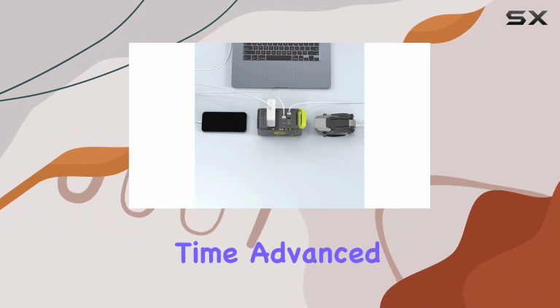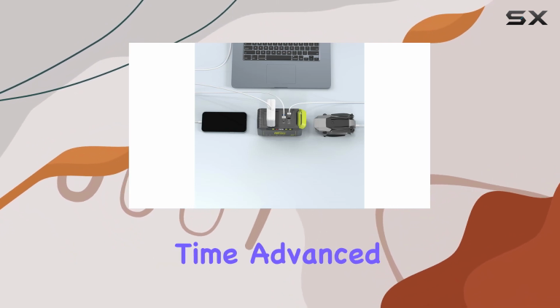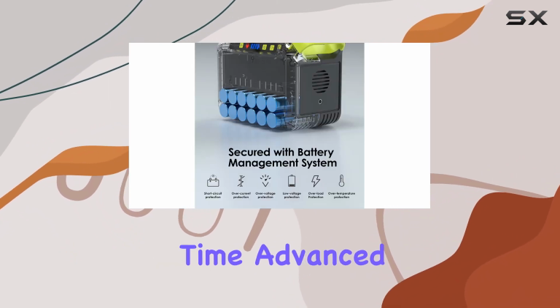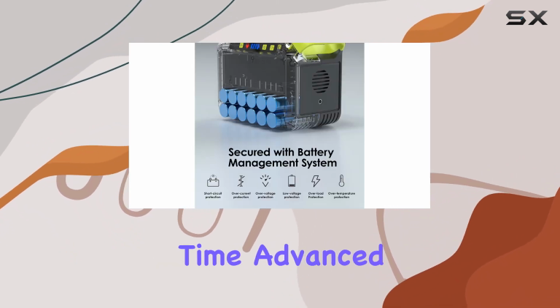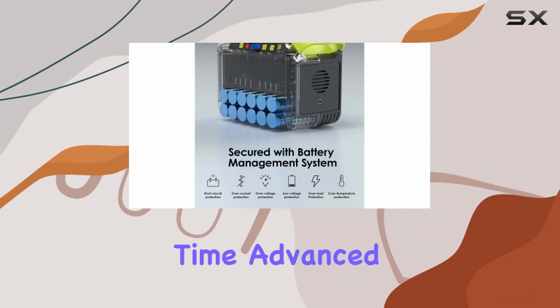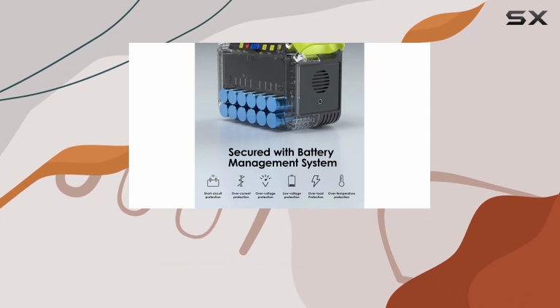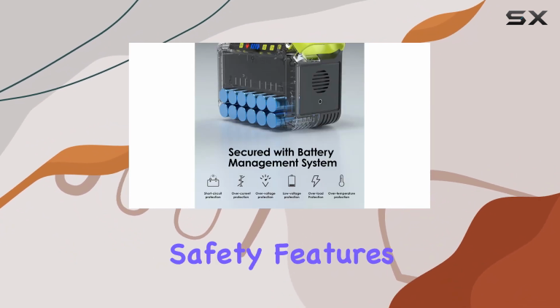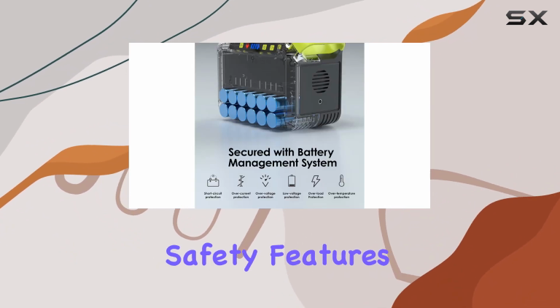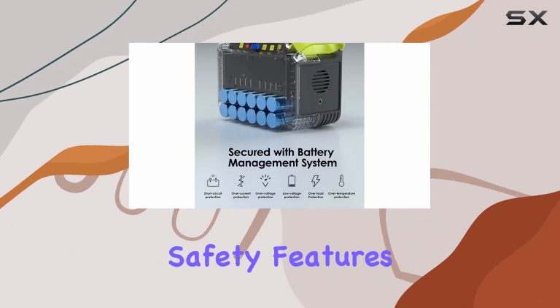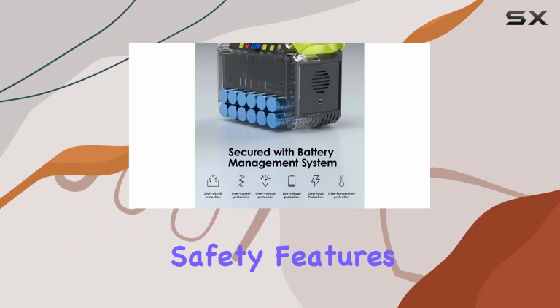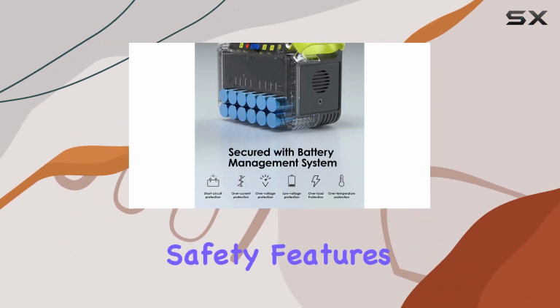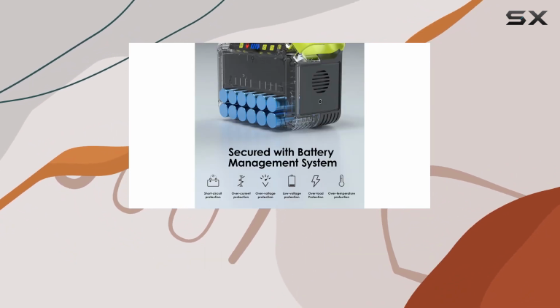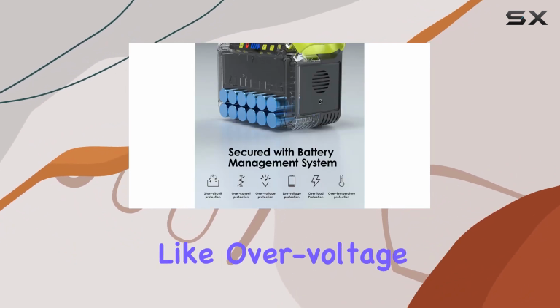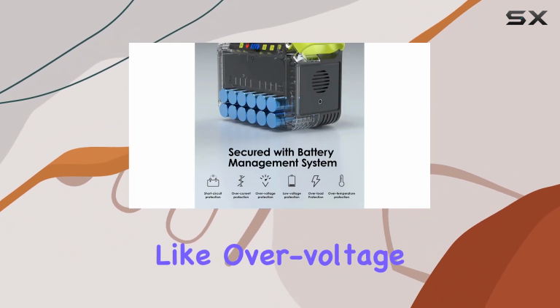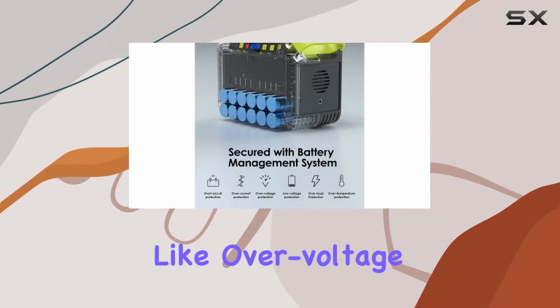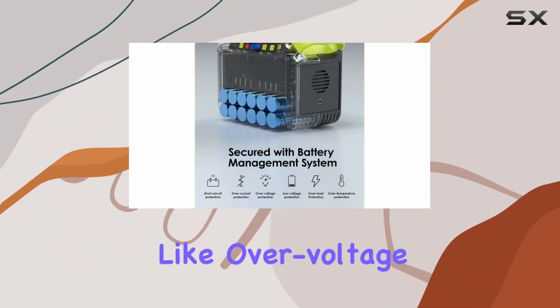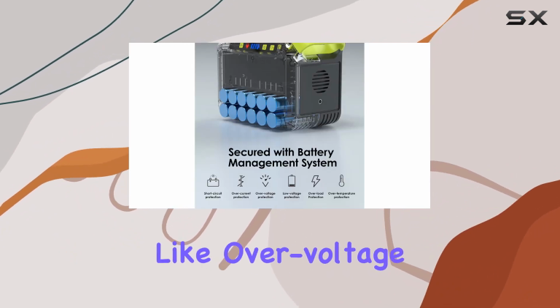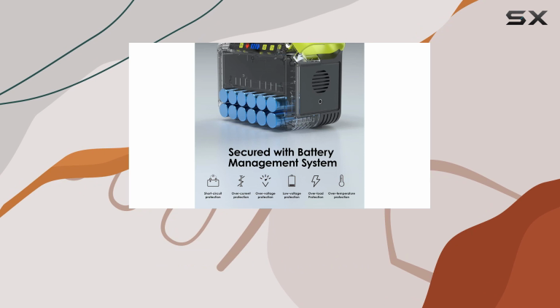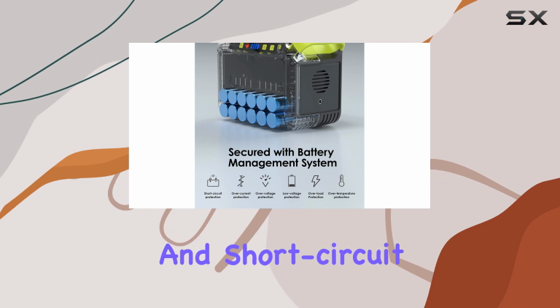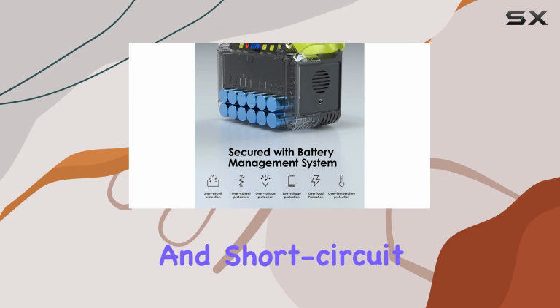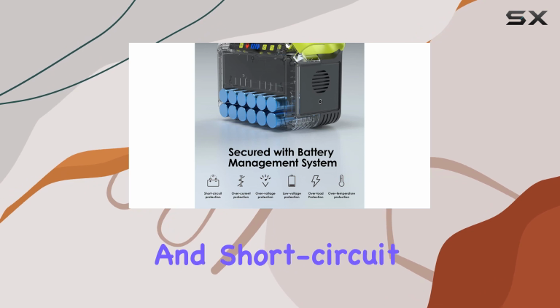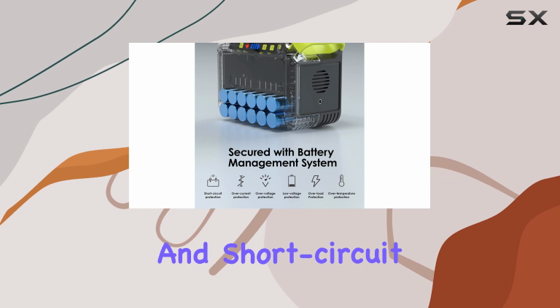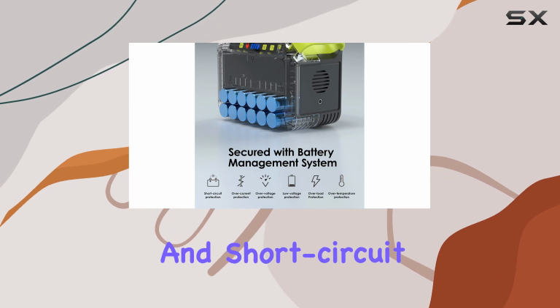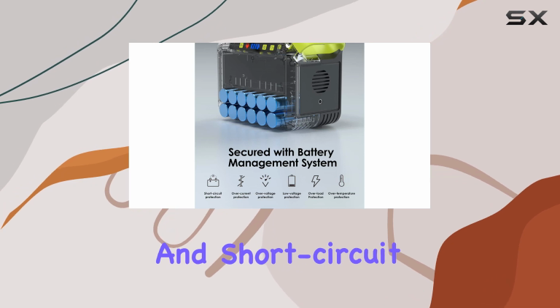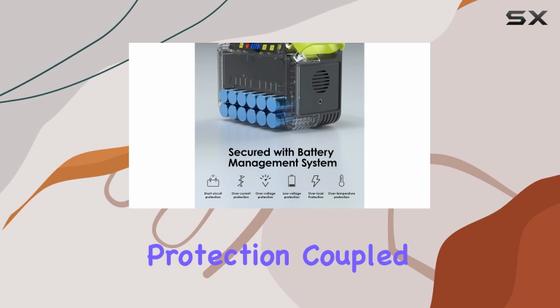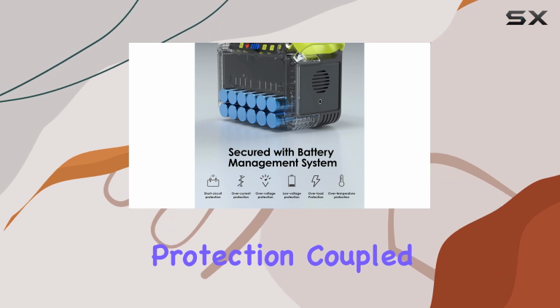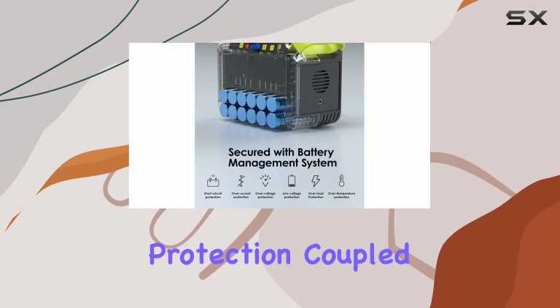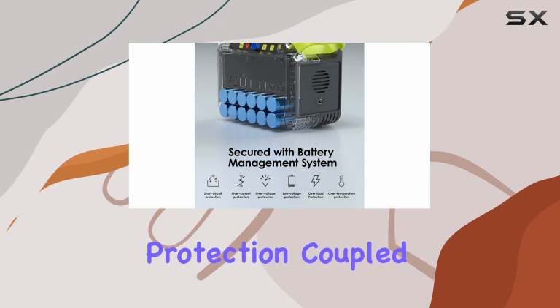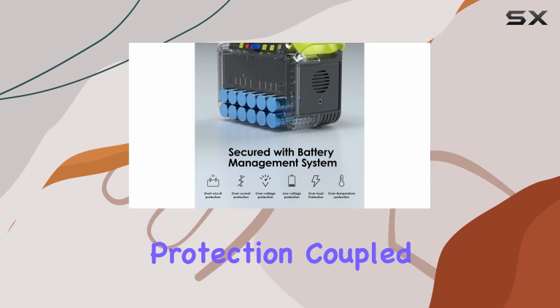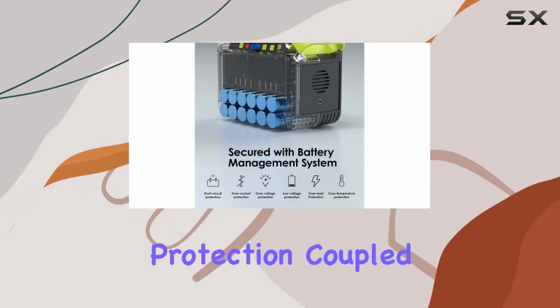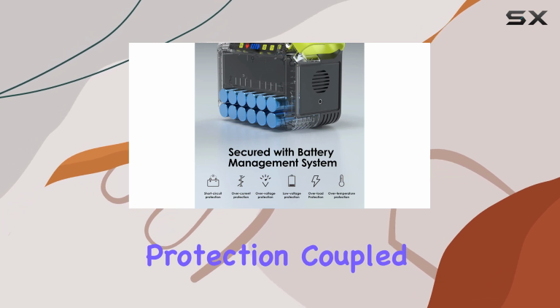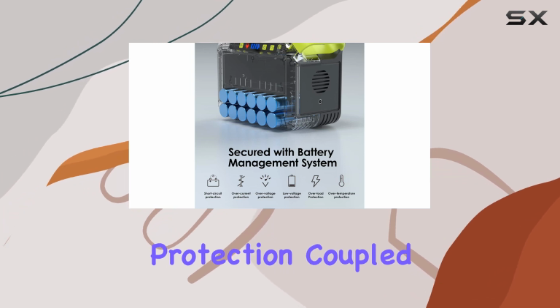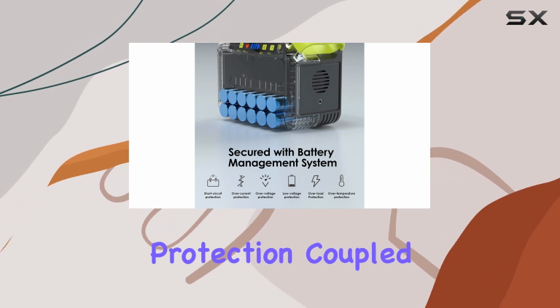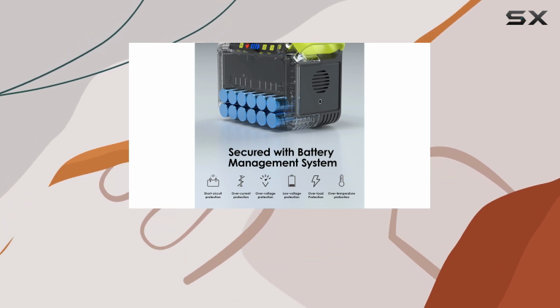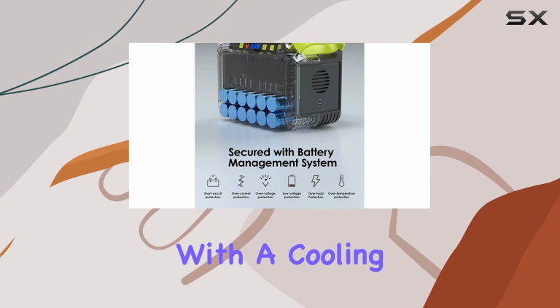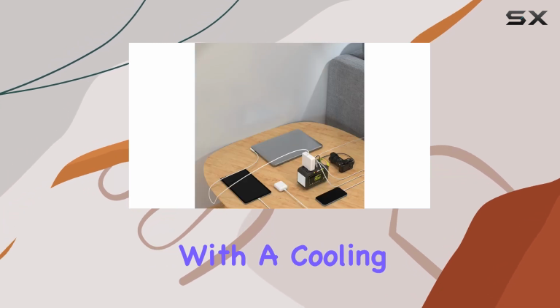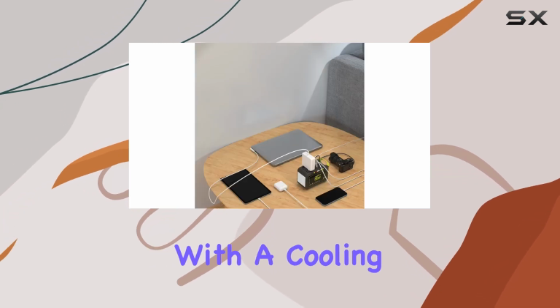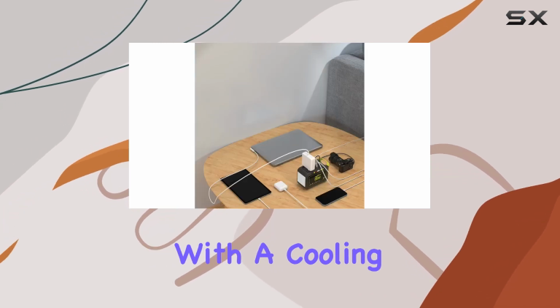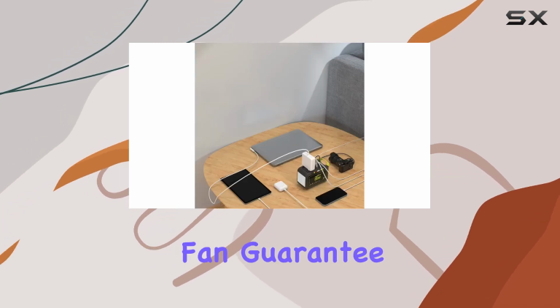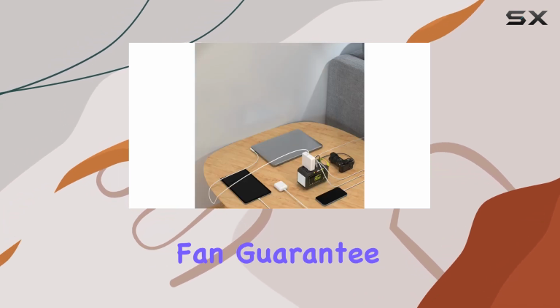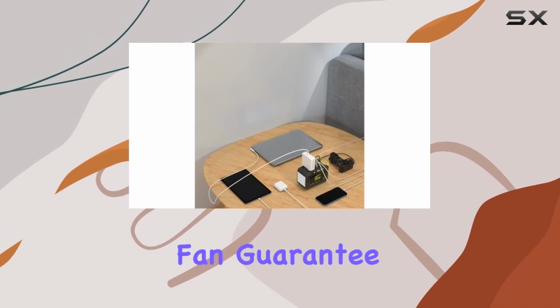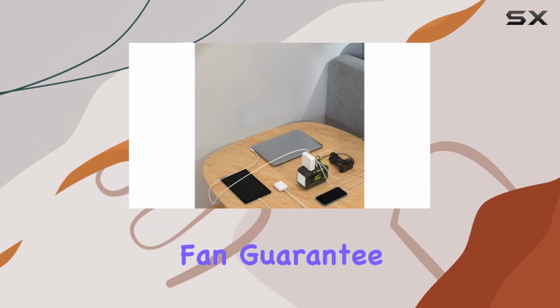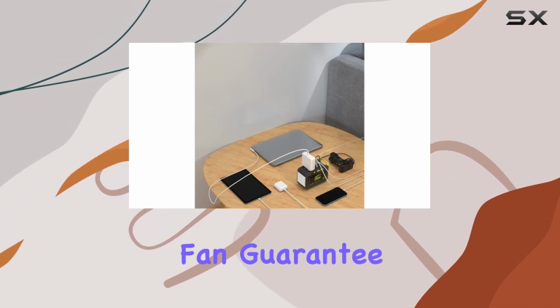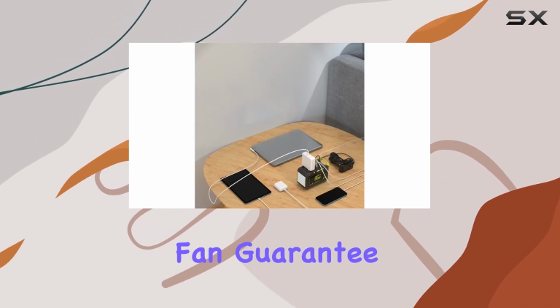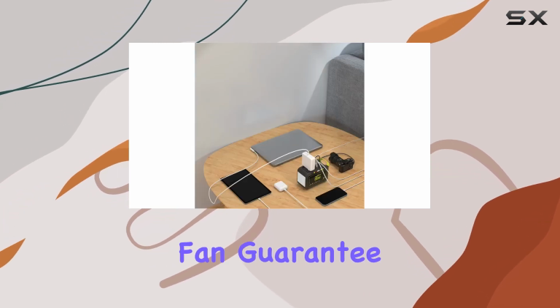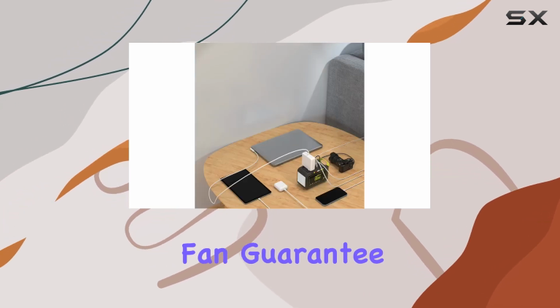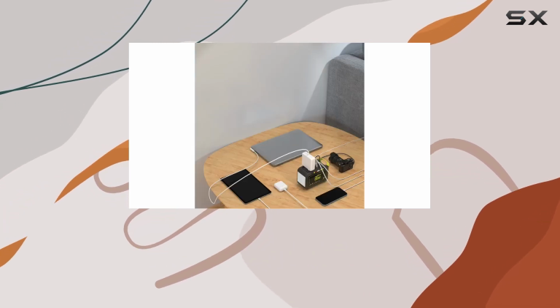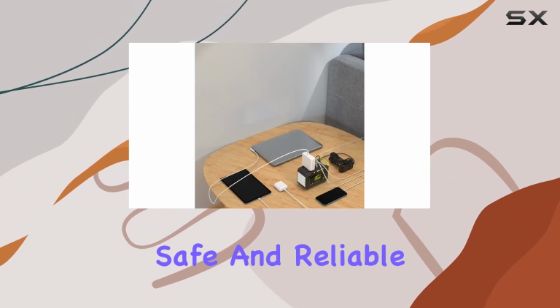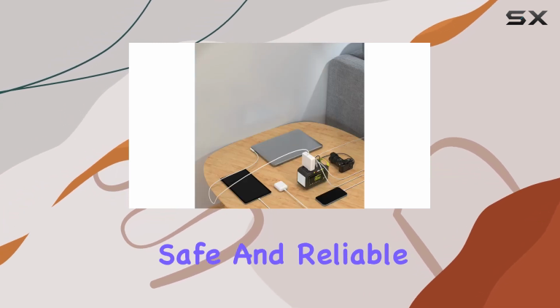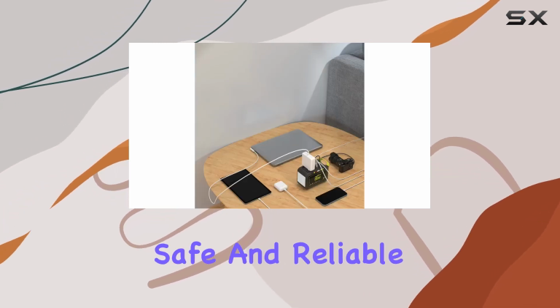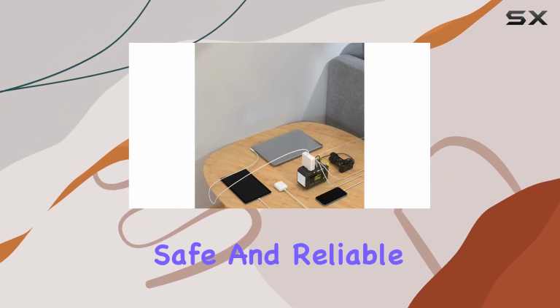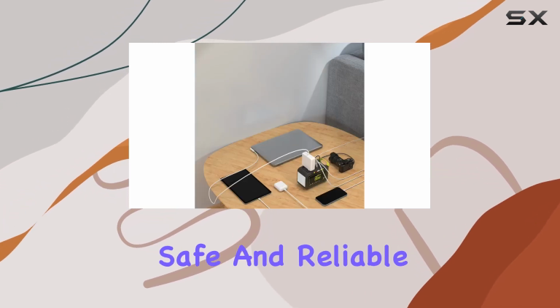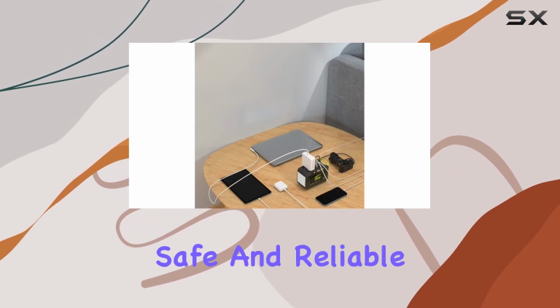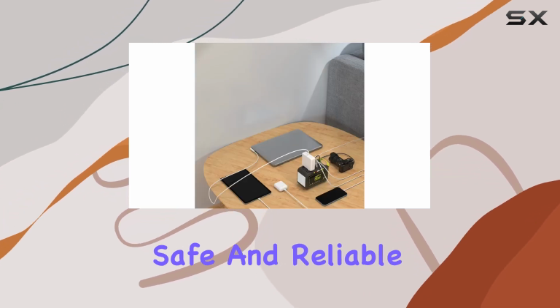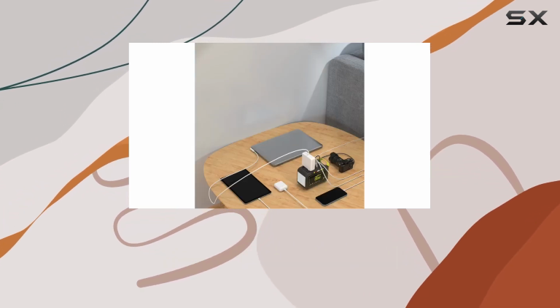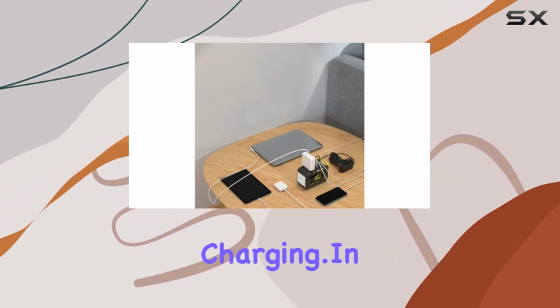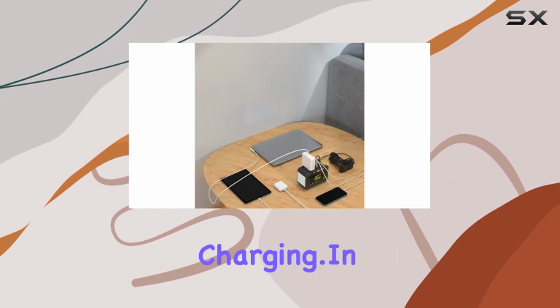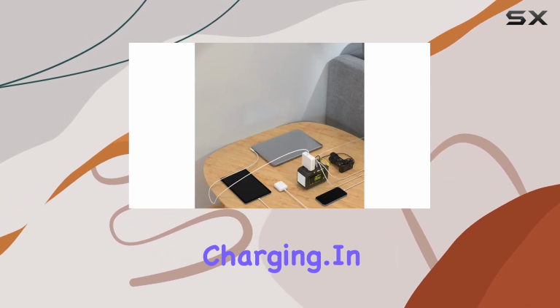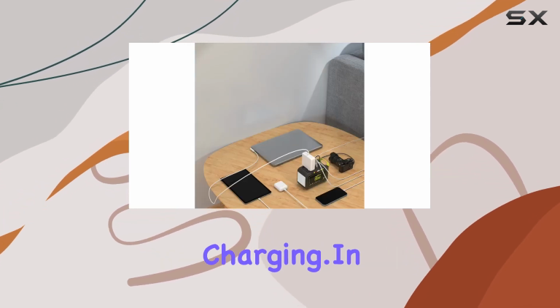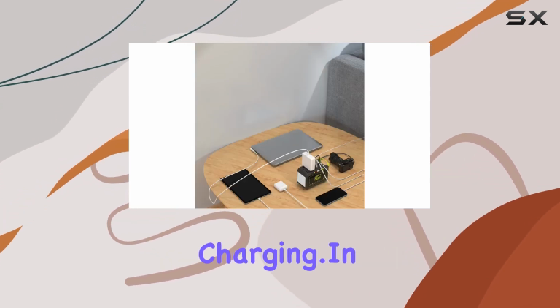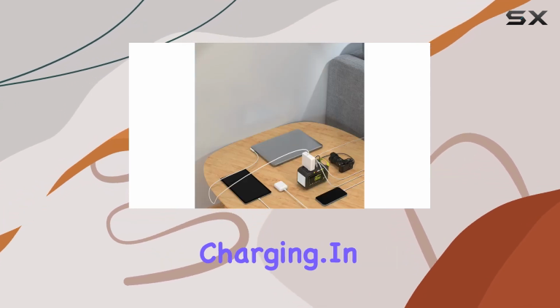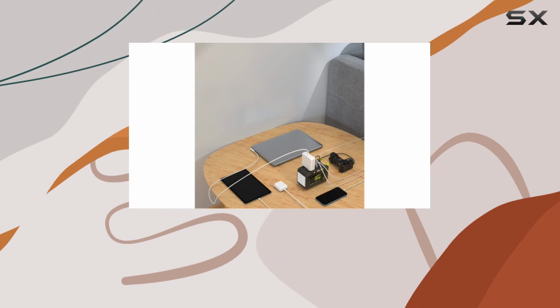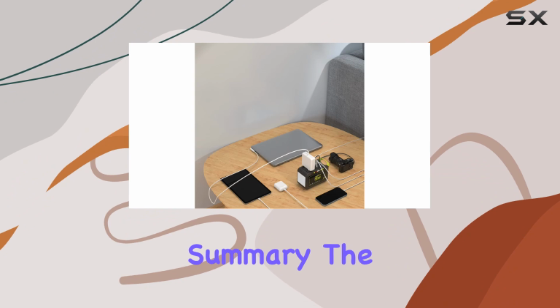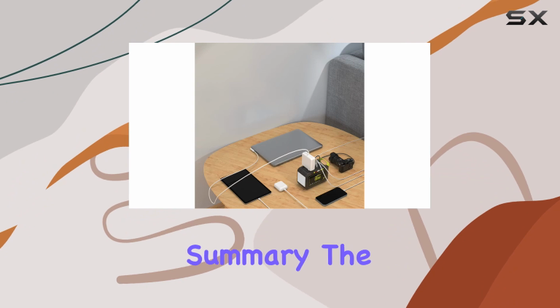Advanced safety features like overvoltage and short-circuit protection, coupled with a cooling fan, guarantee safe and reliable charging.